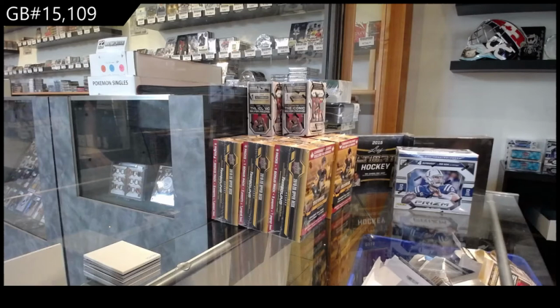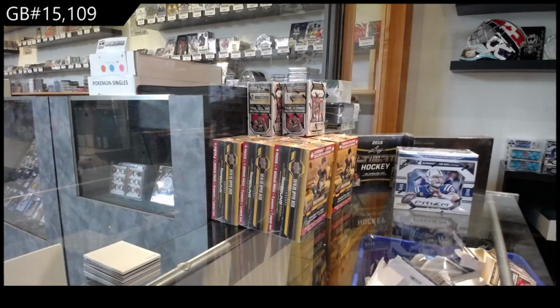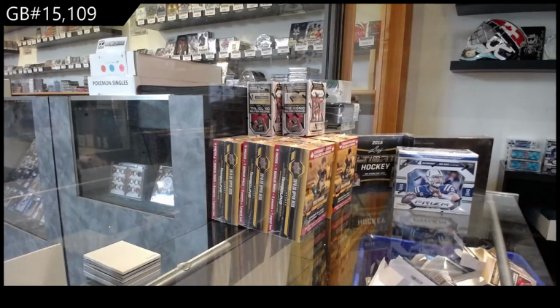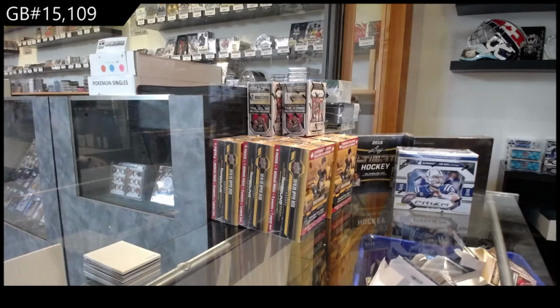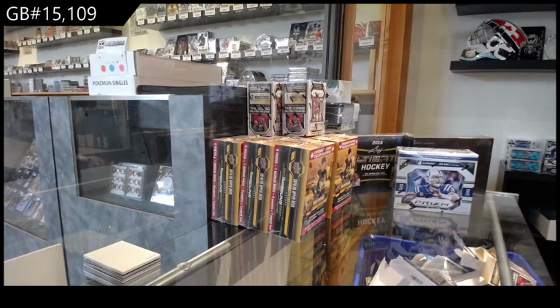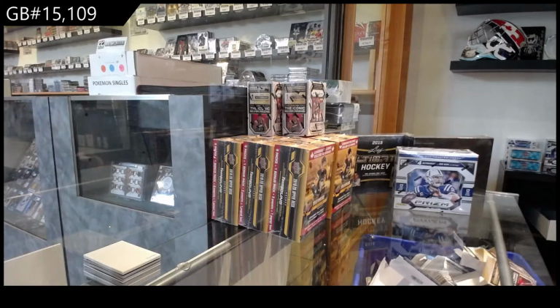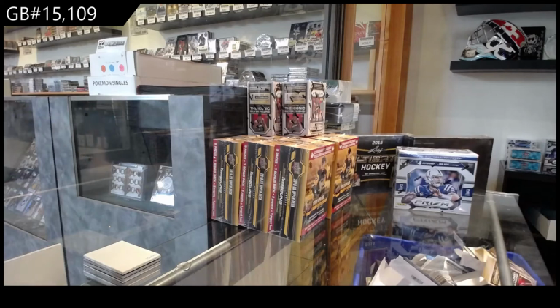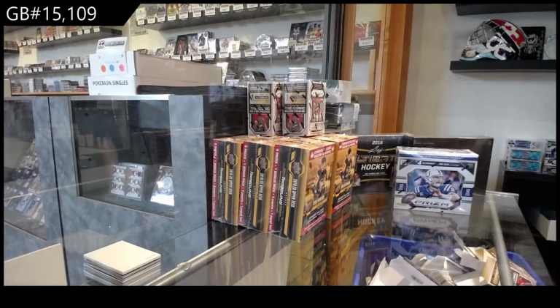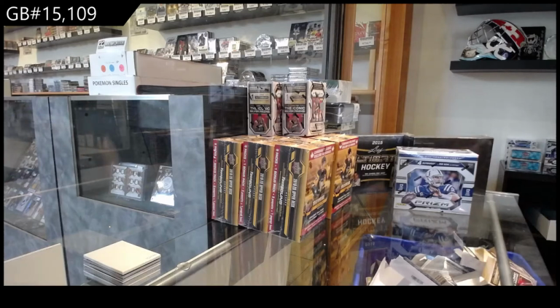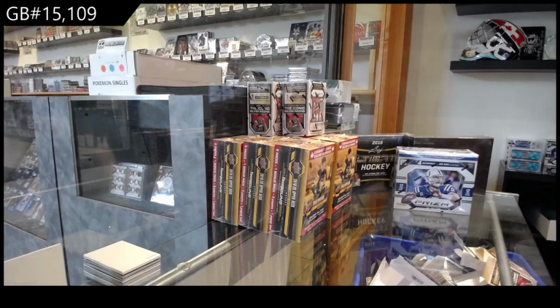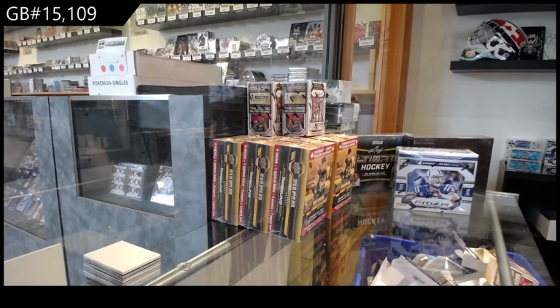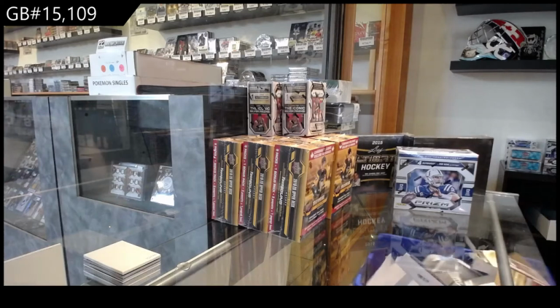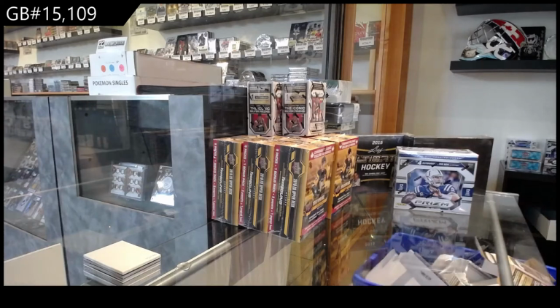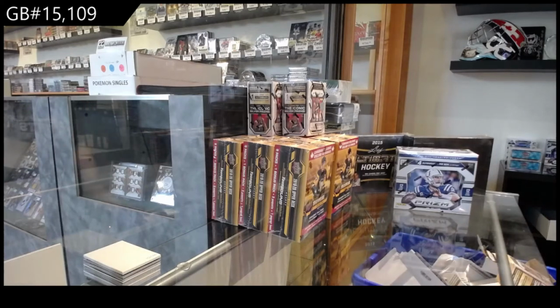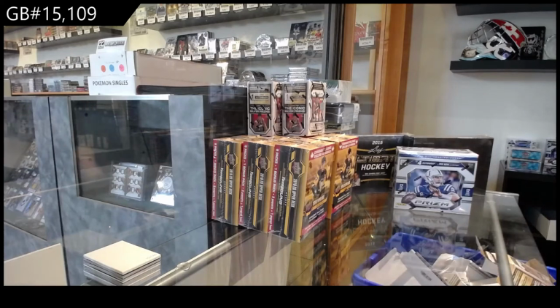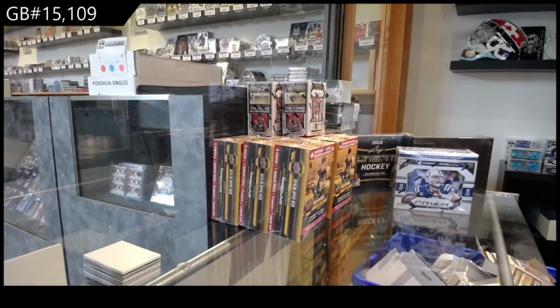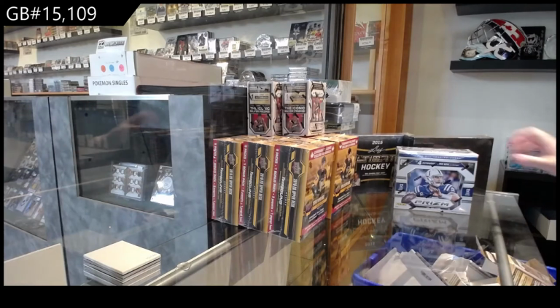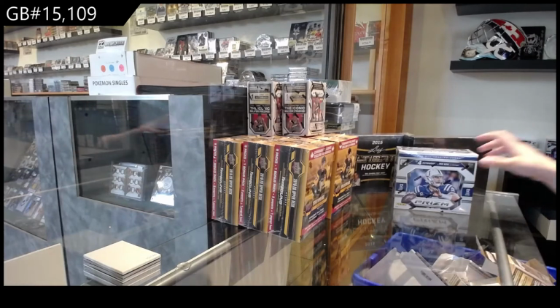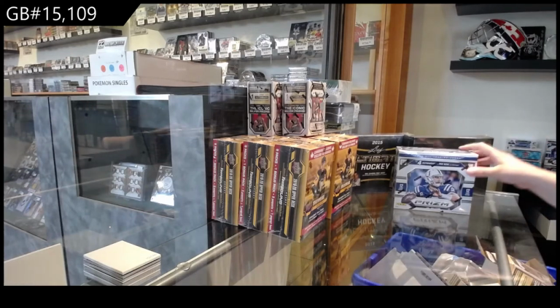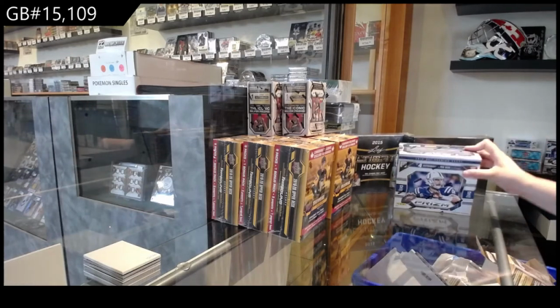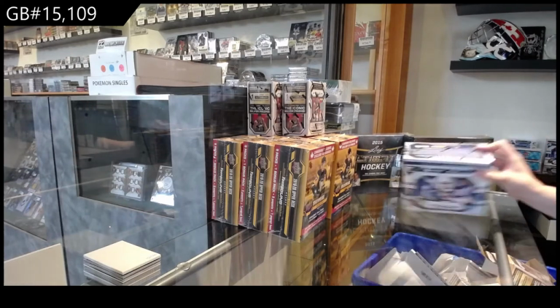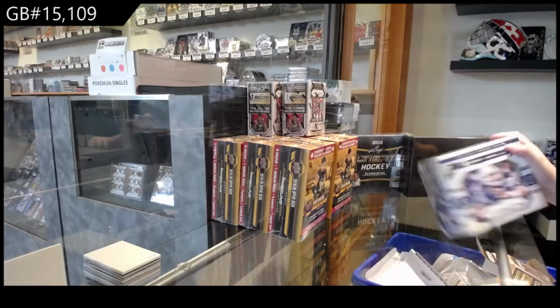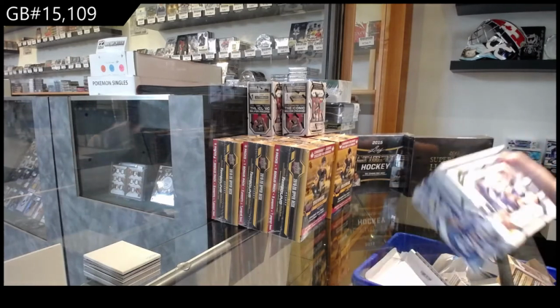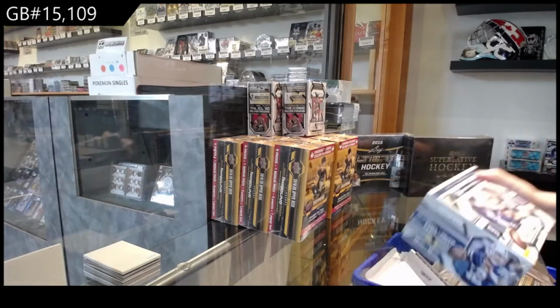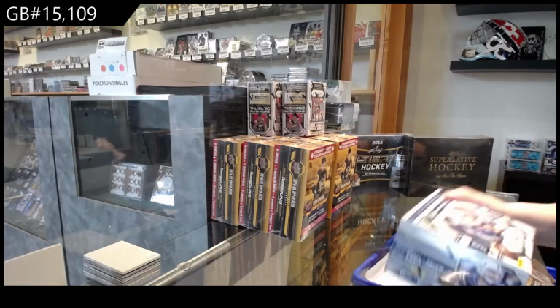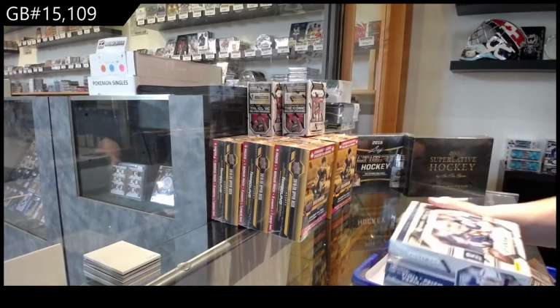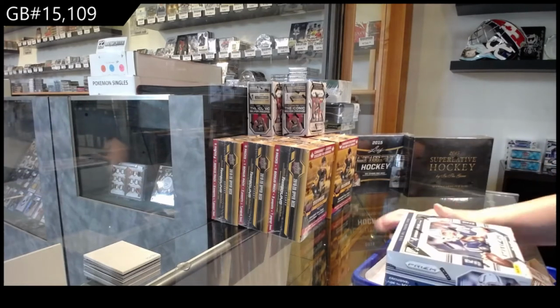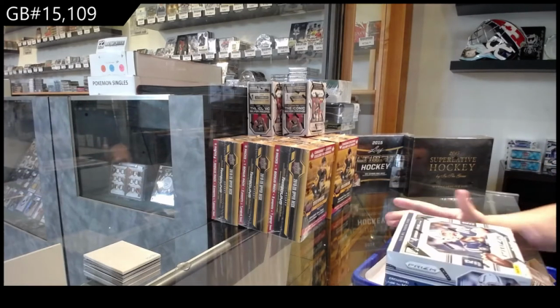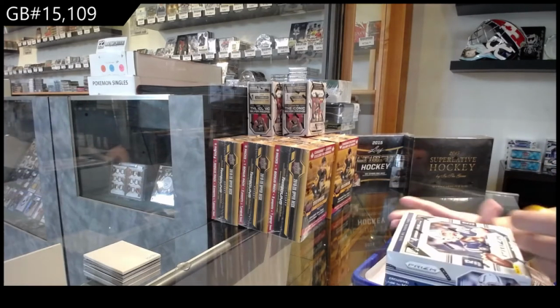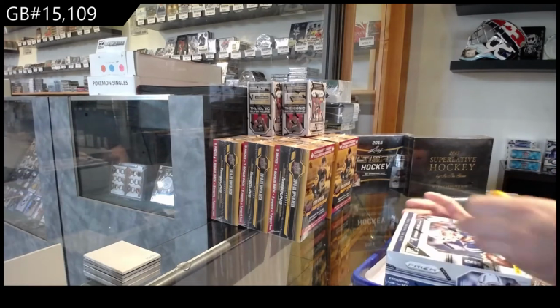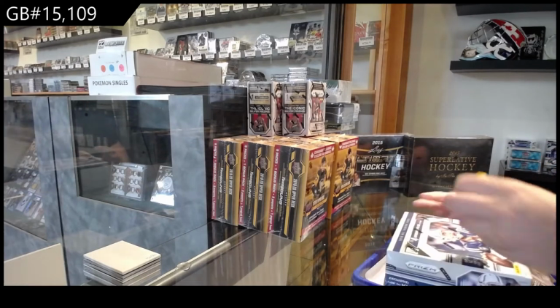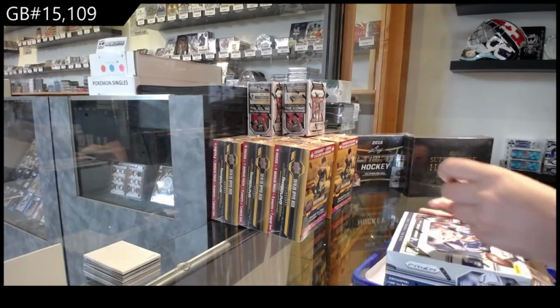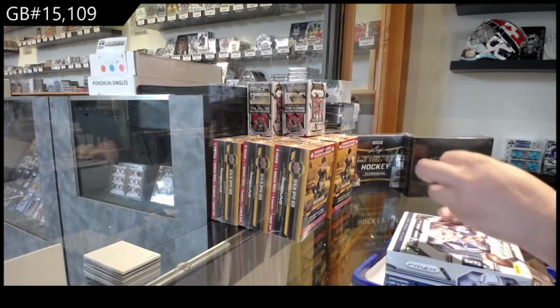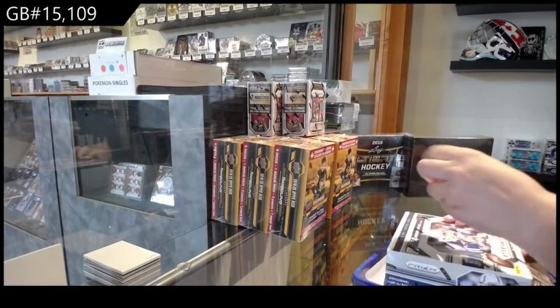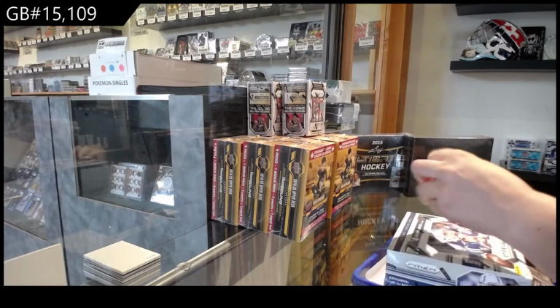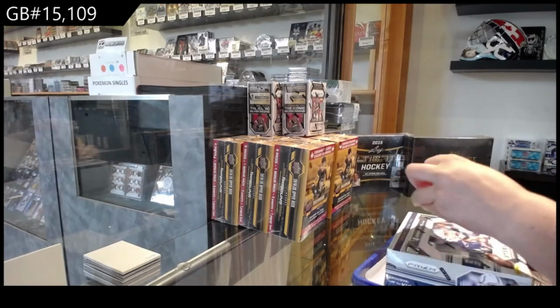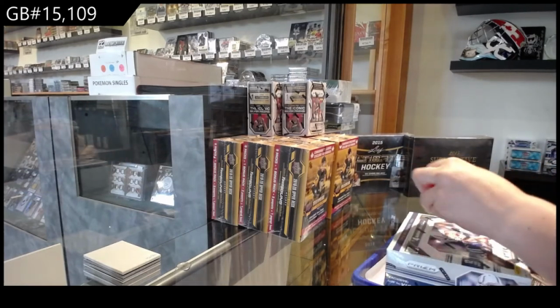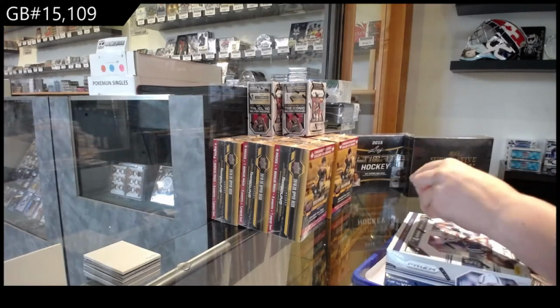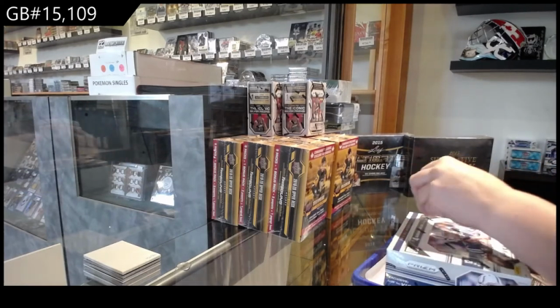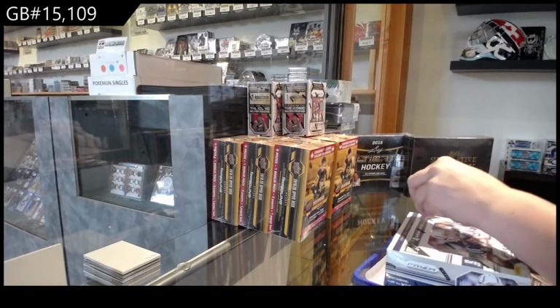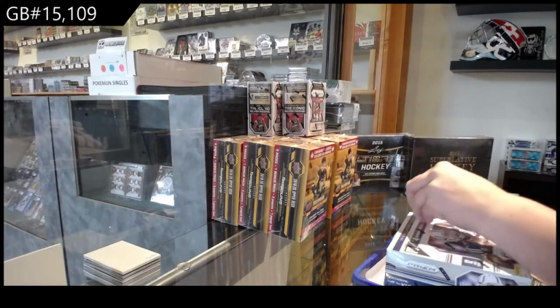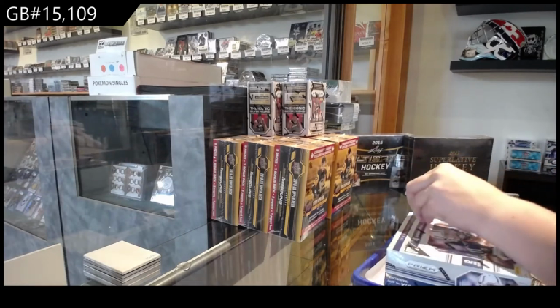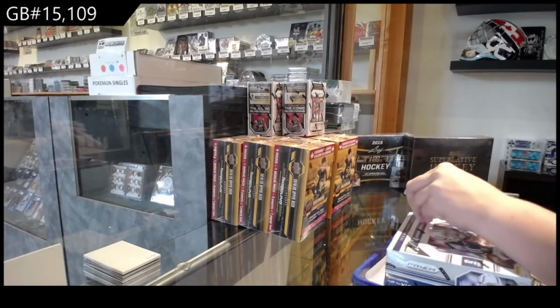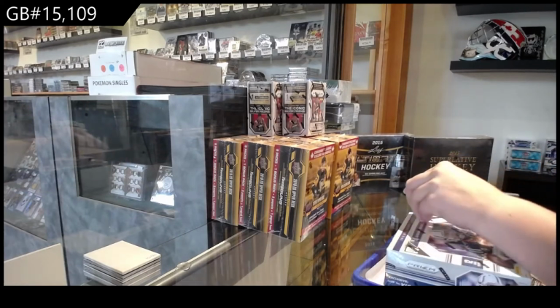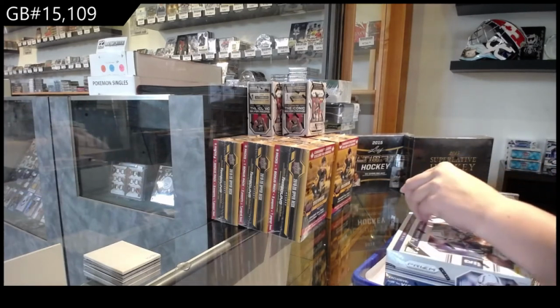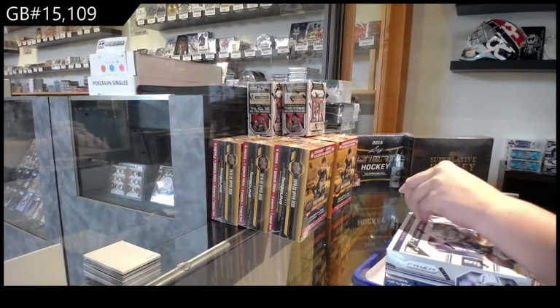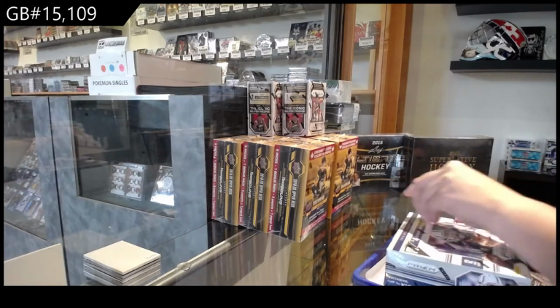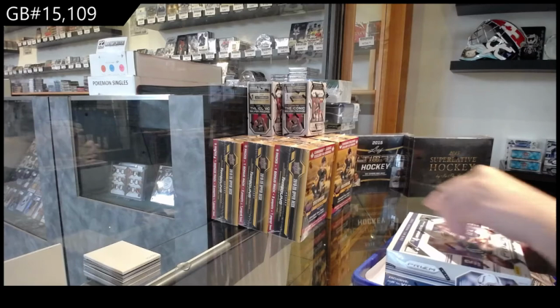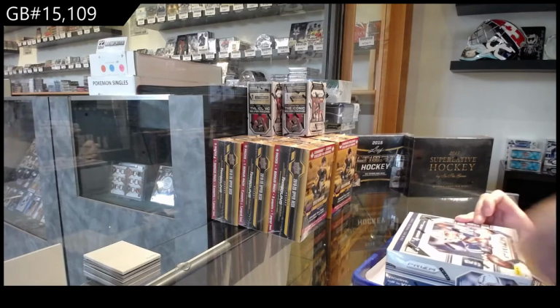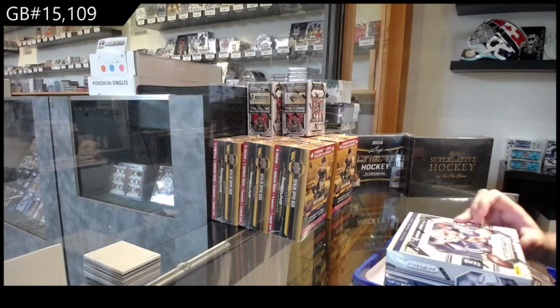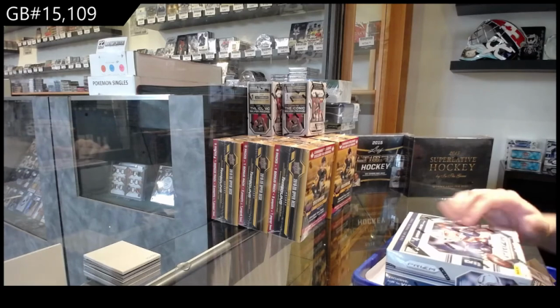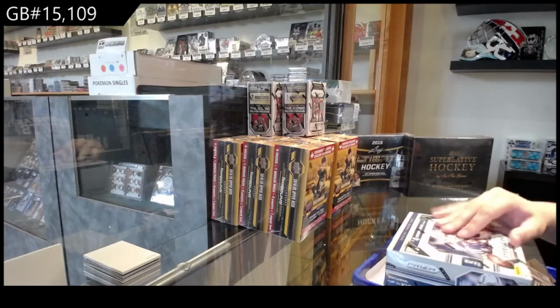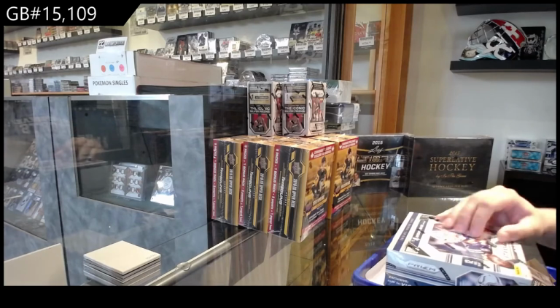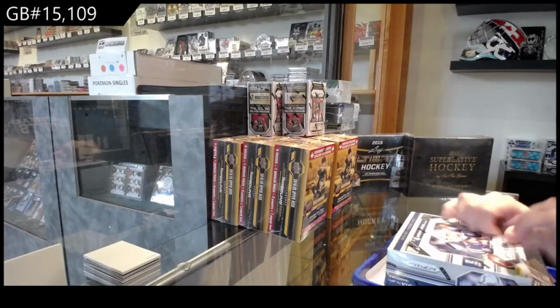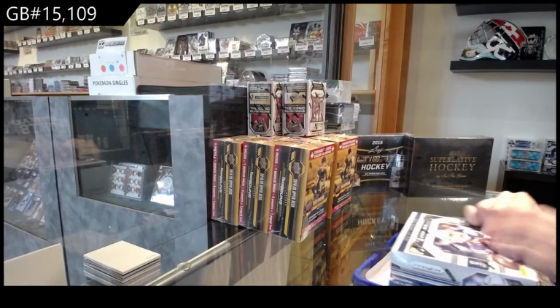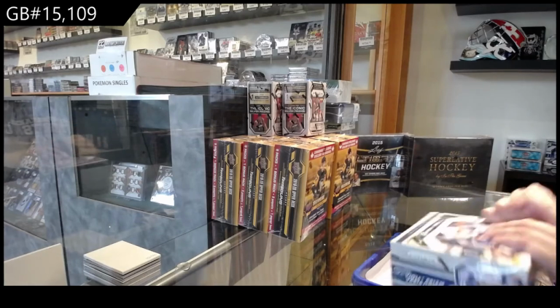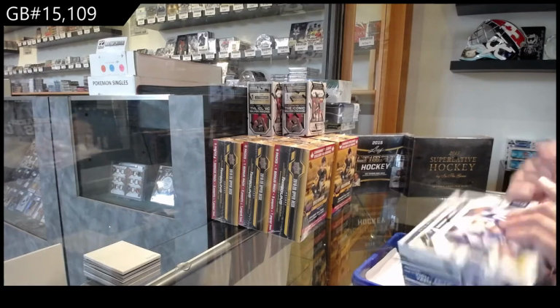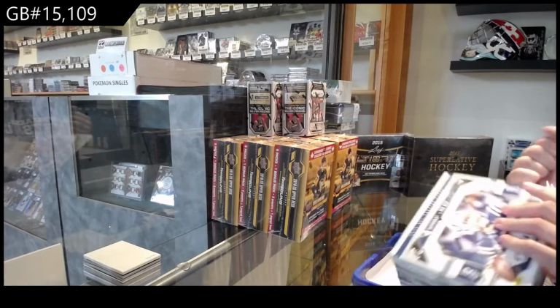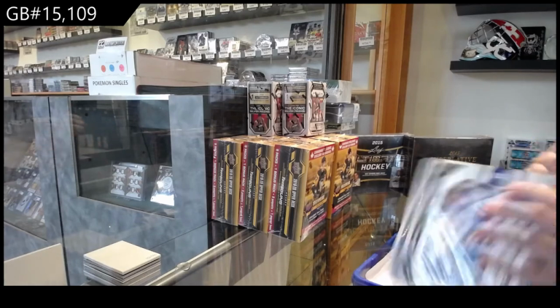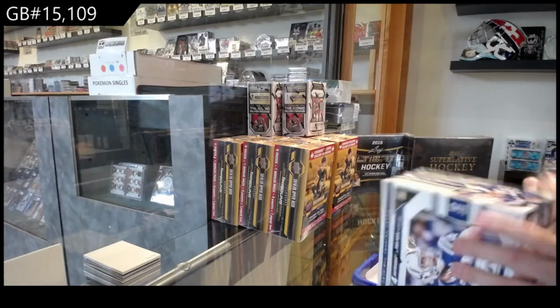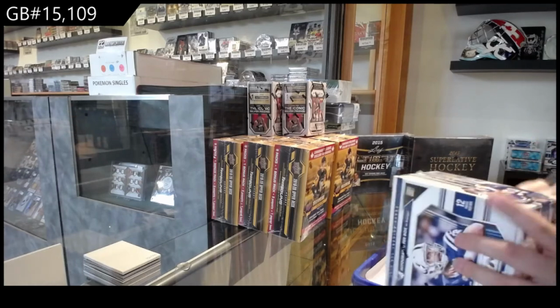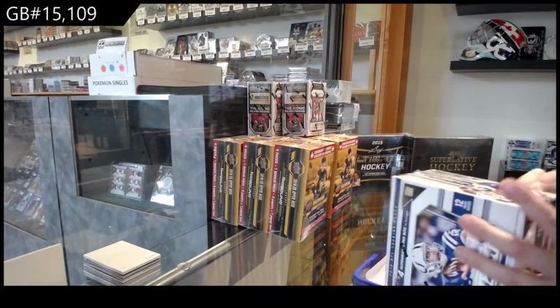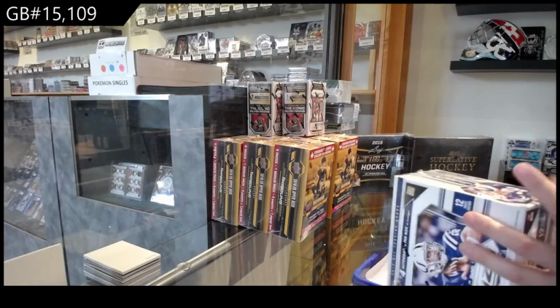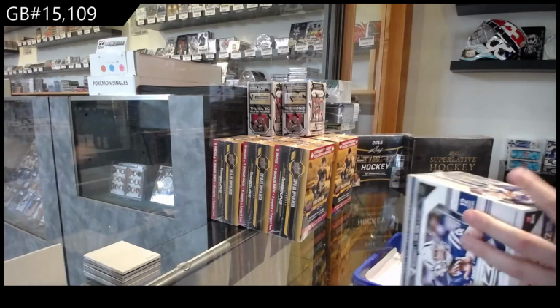We've got the 2015 Panini Prism Football Jumbo Box Break.